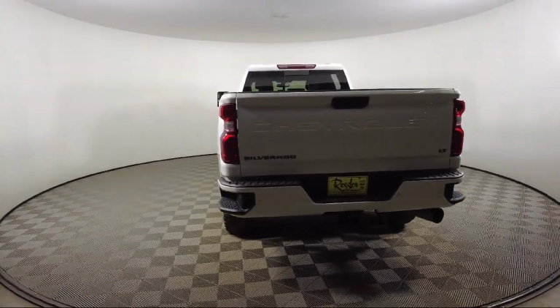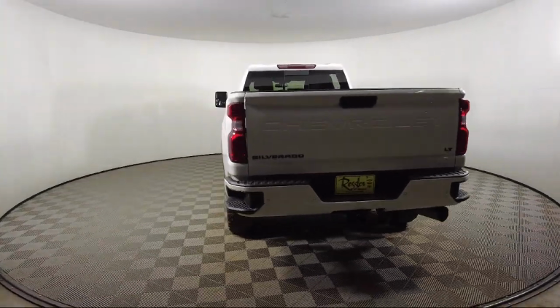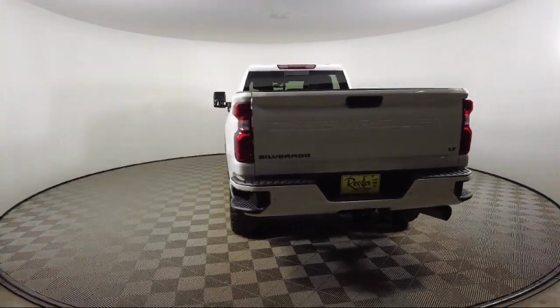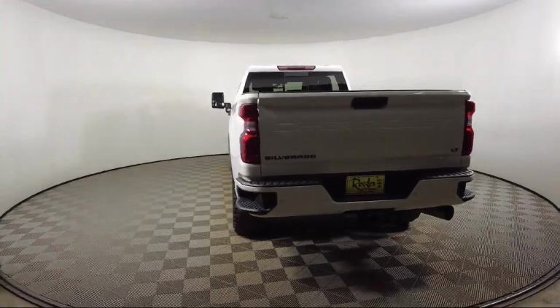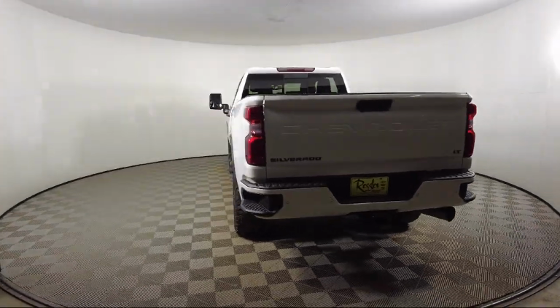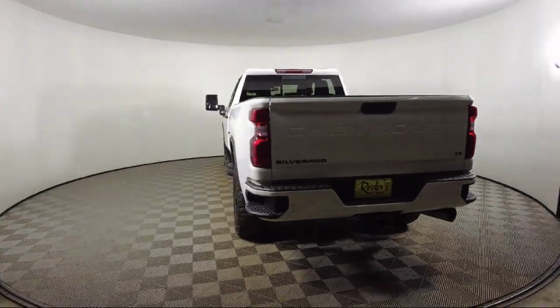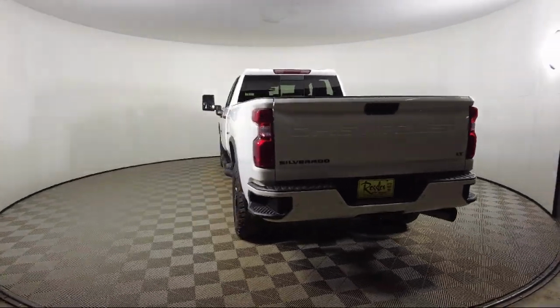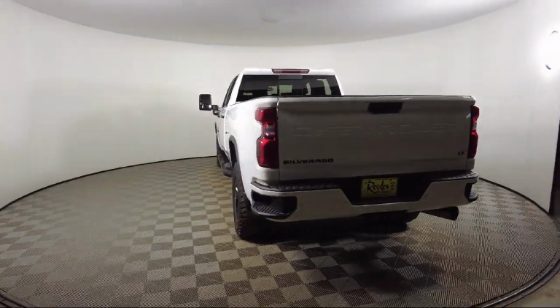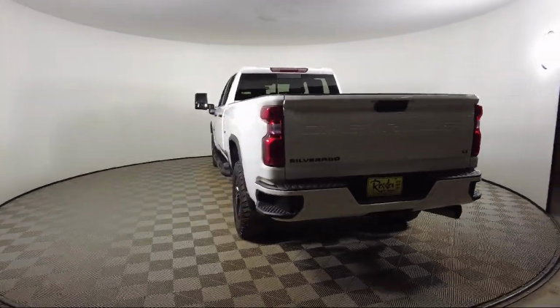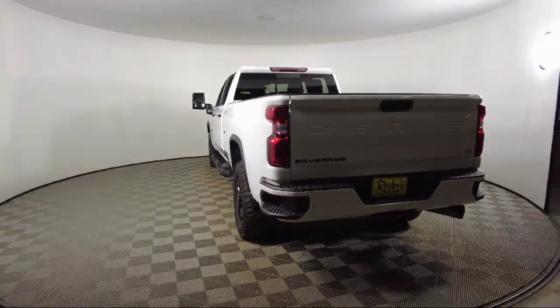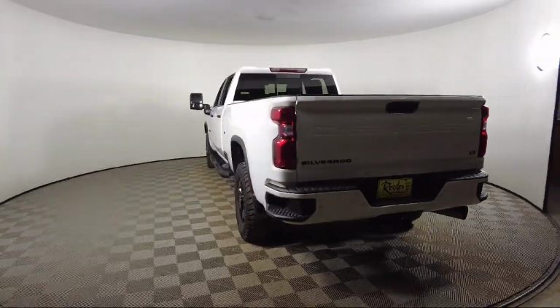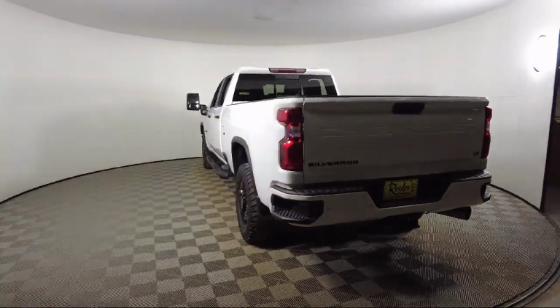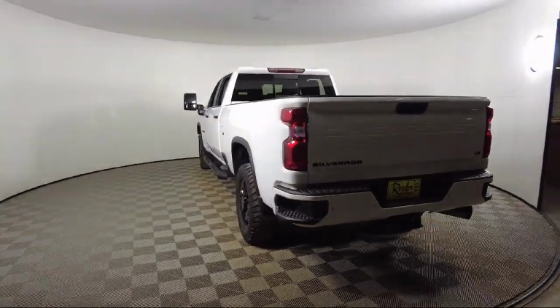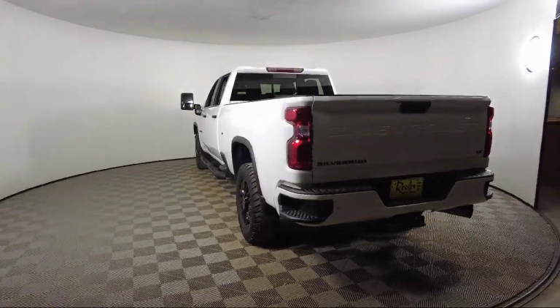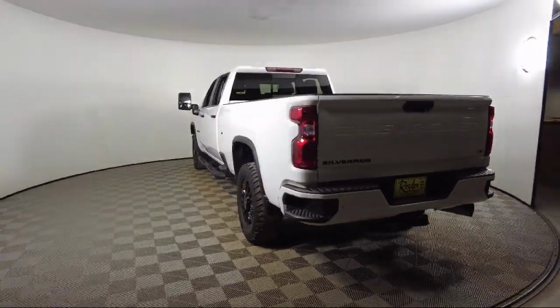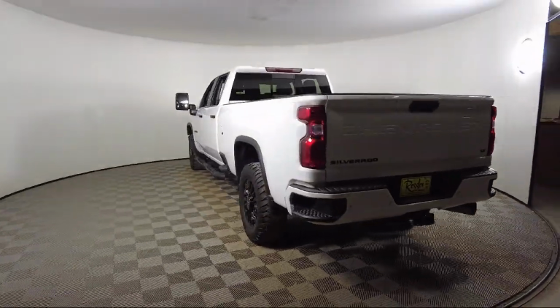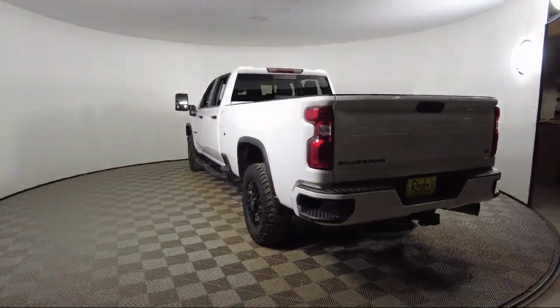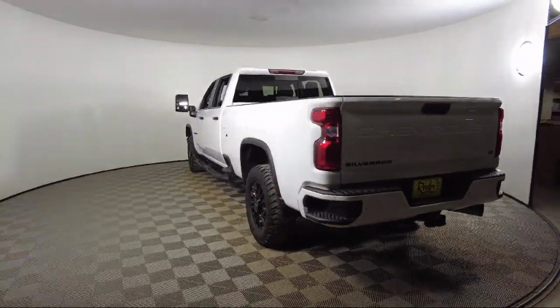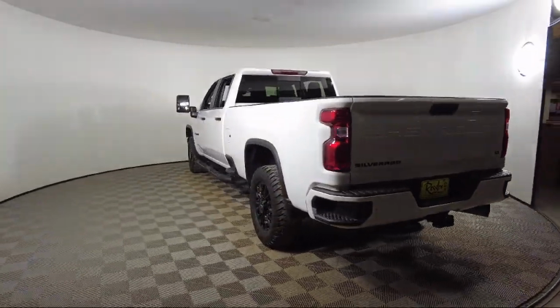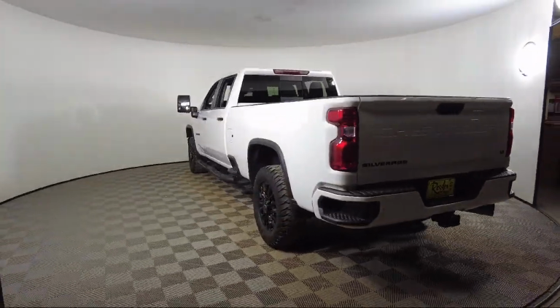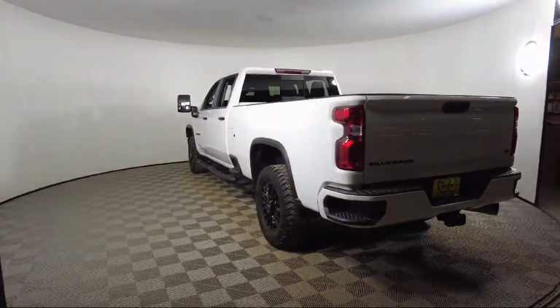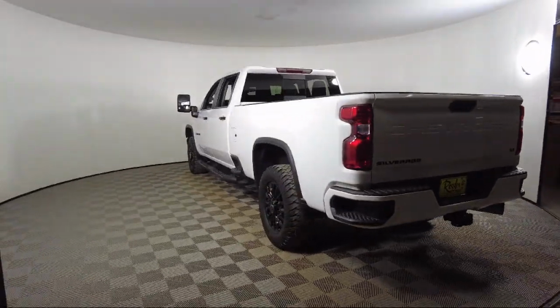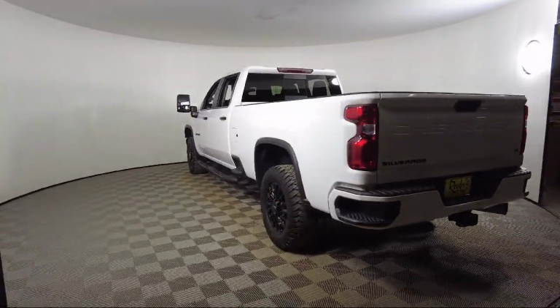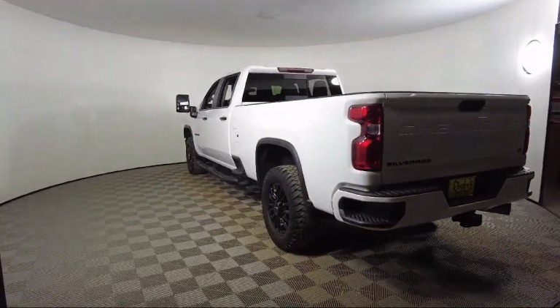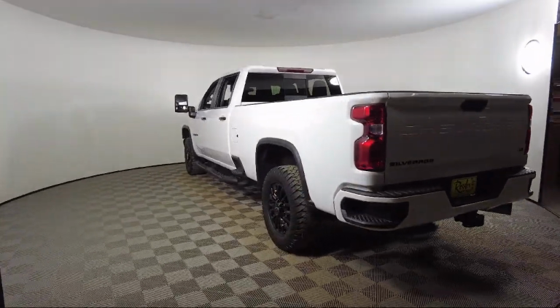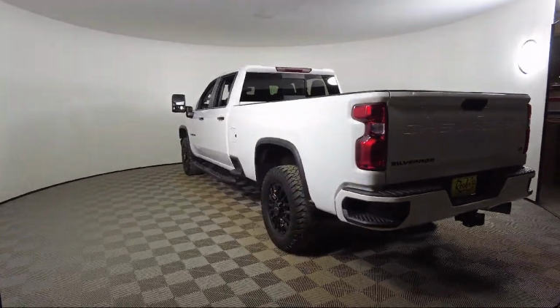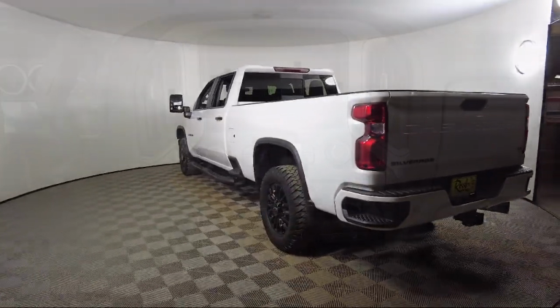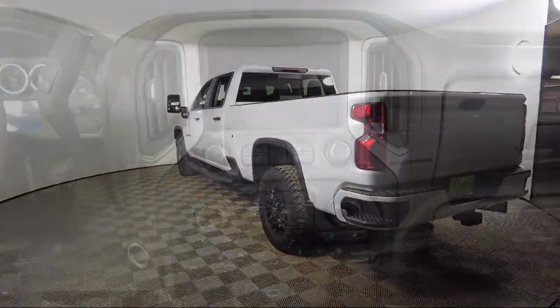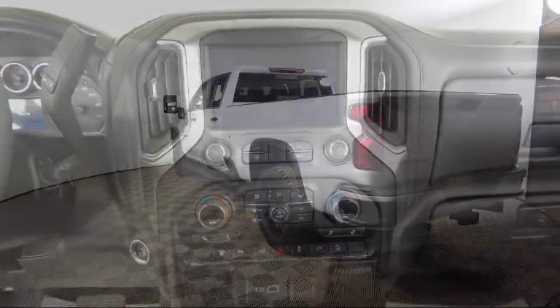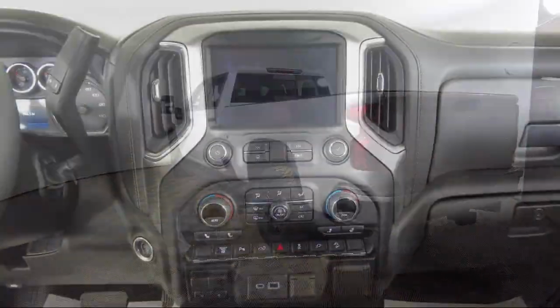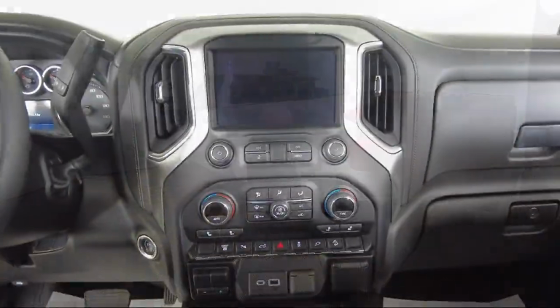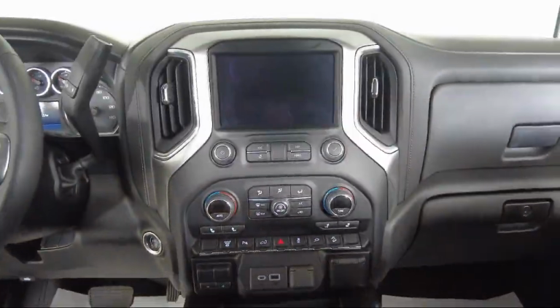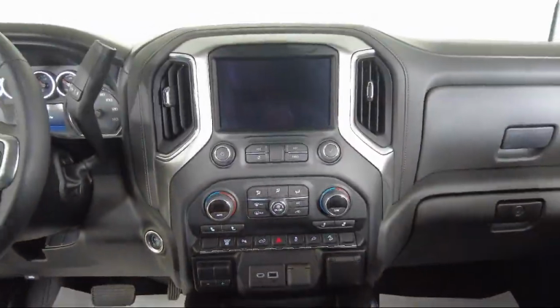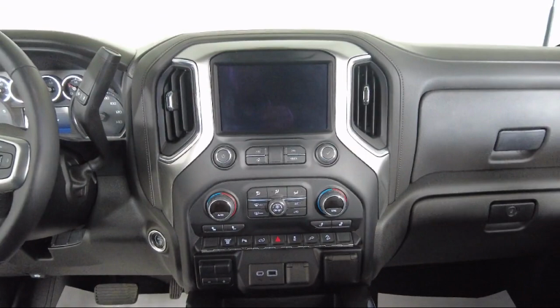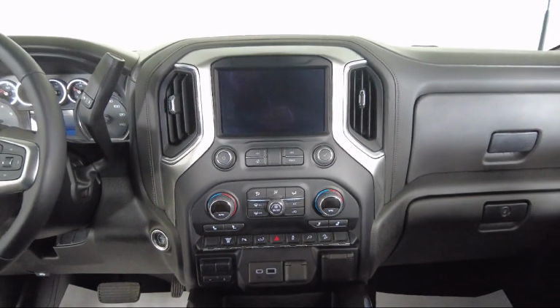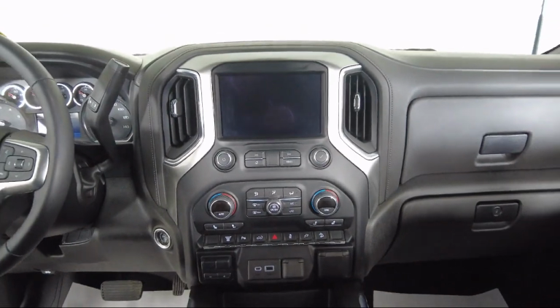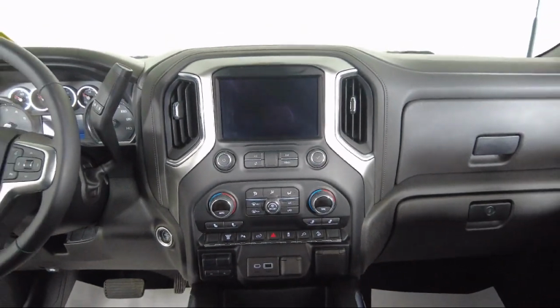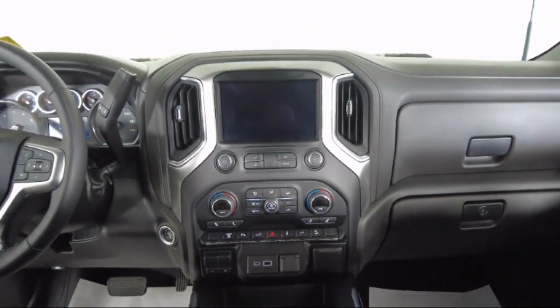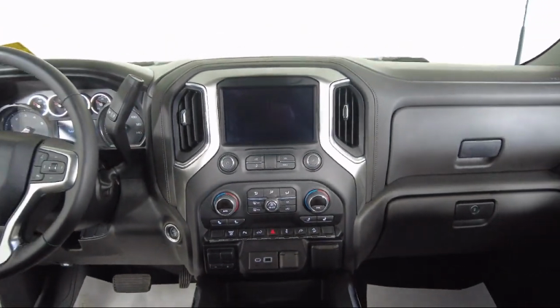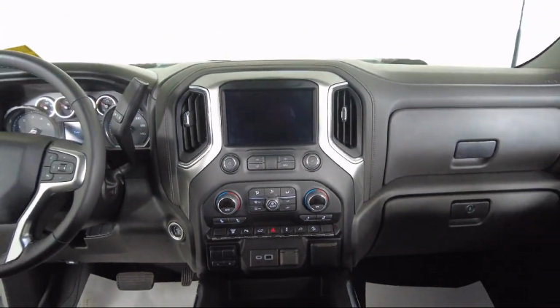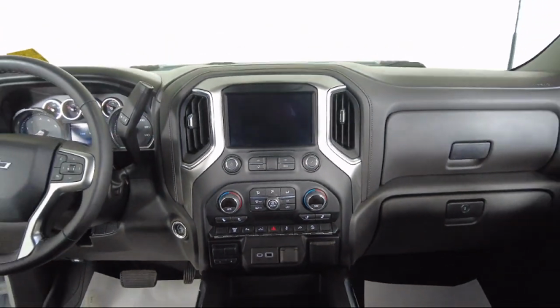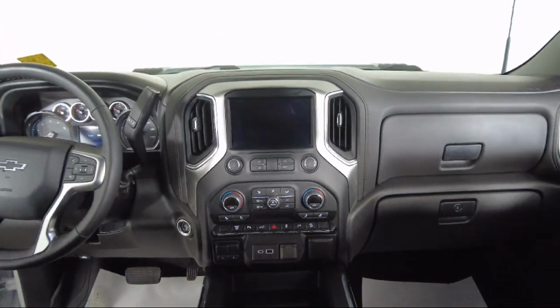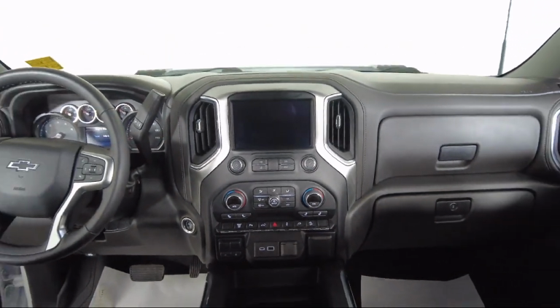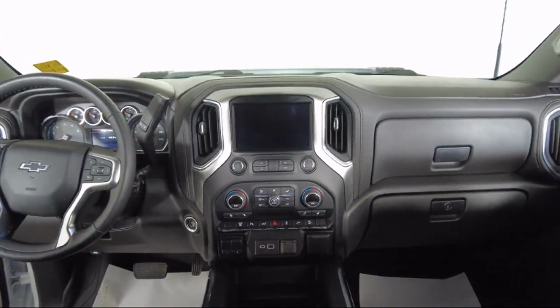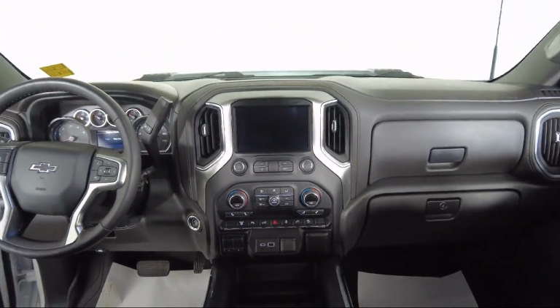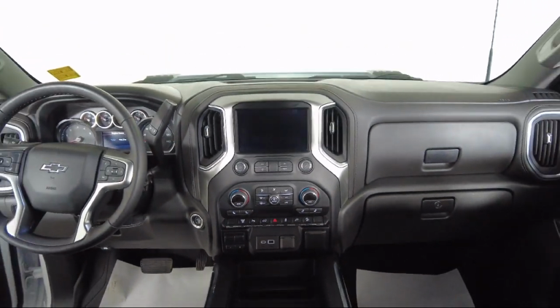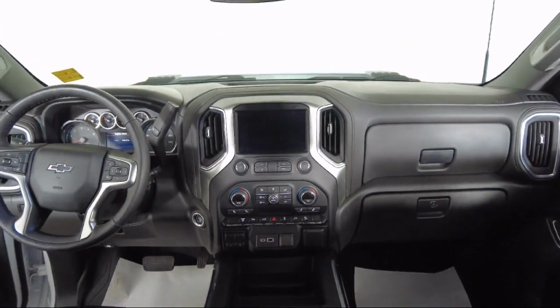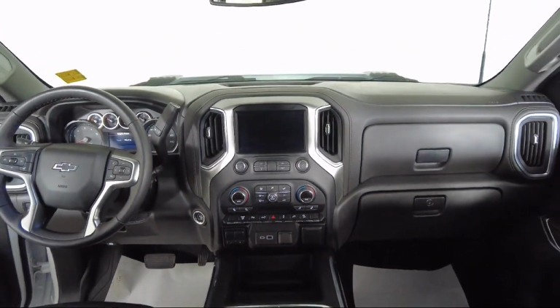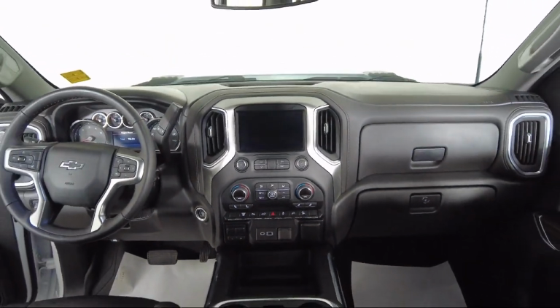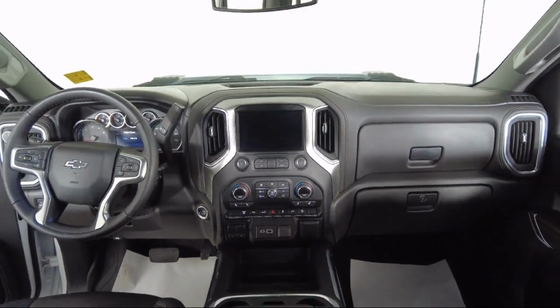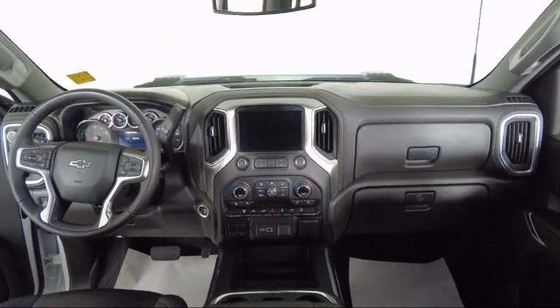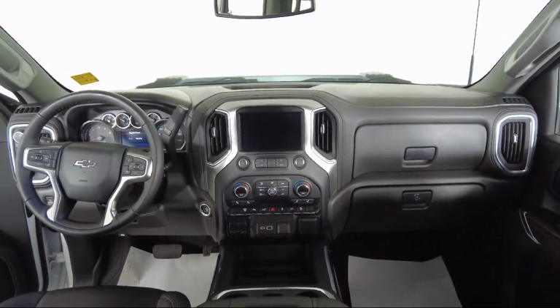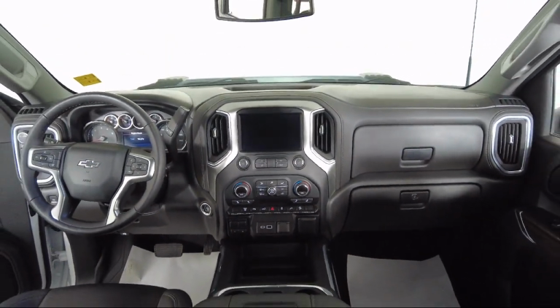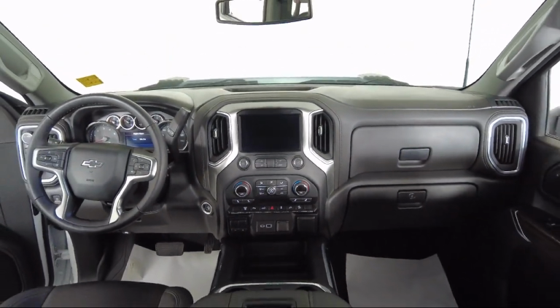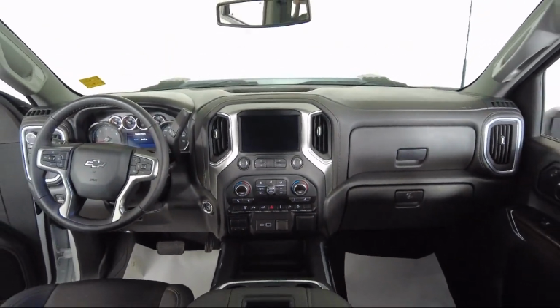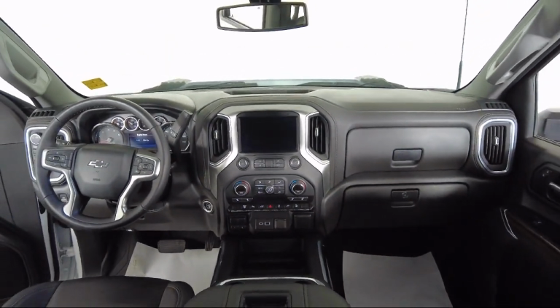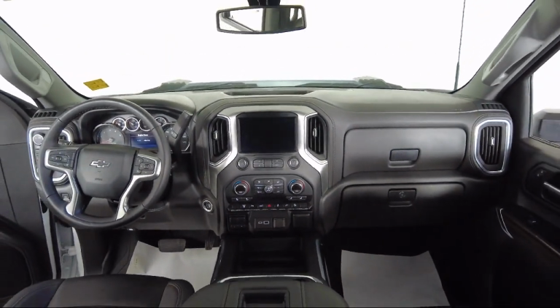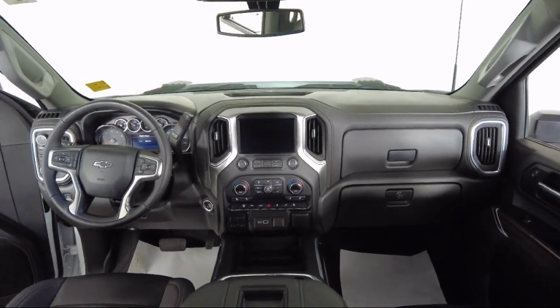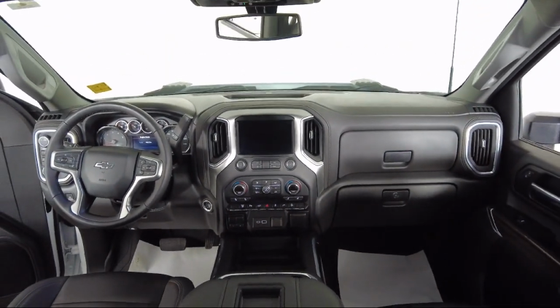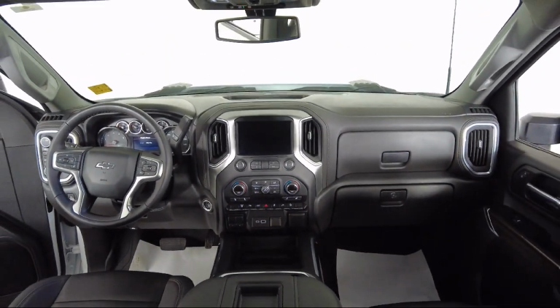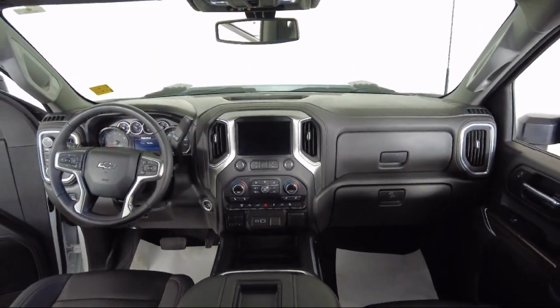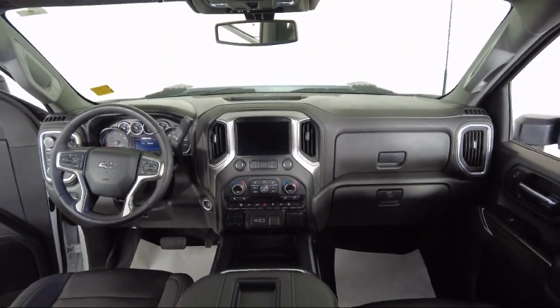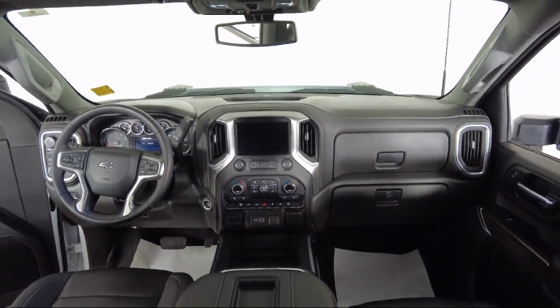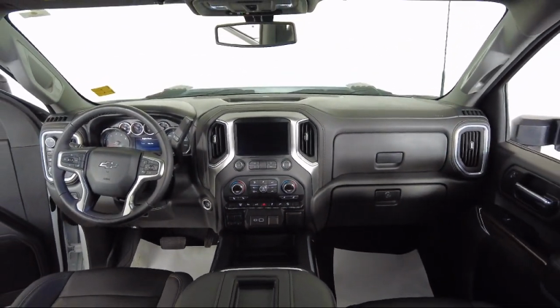Convenience Package 2, Front LED Fog Lamps, and has less than 30,000 miles on the odometer.